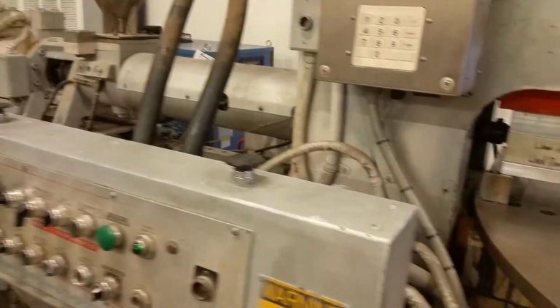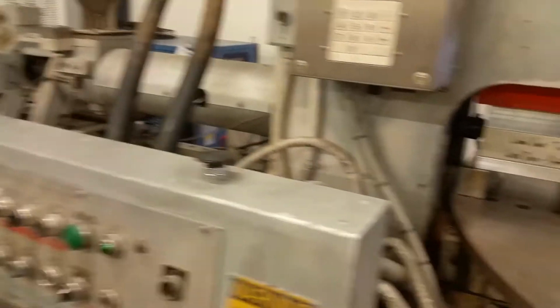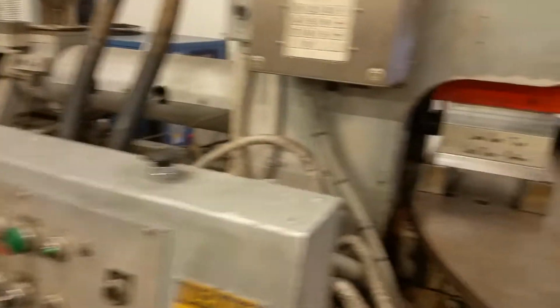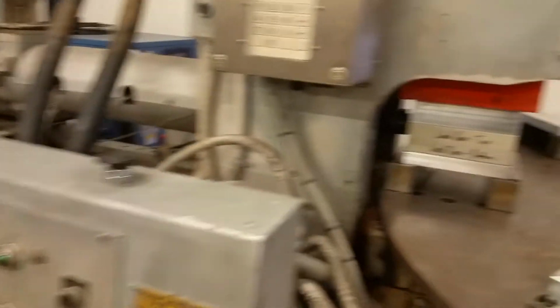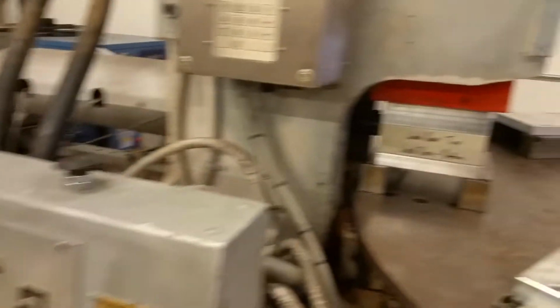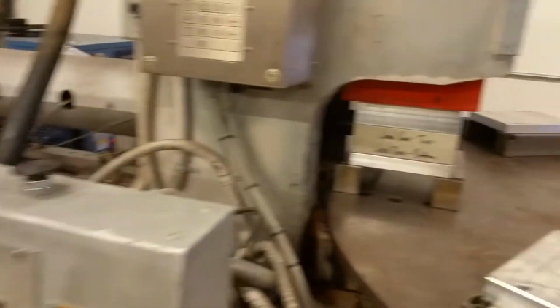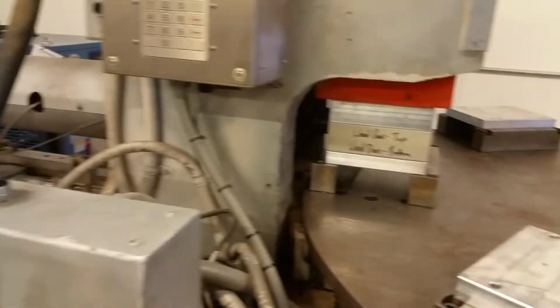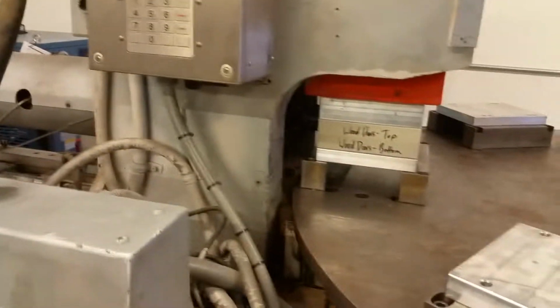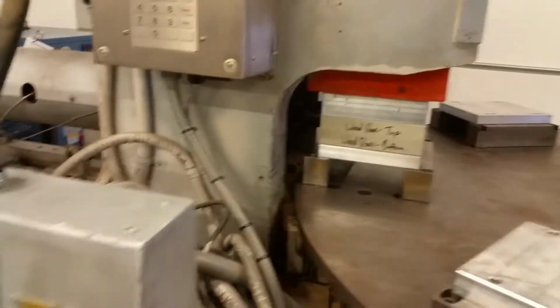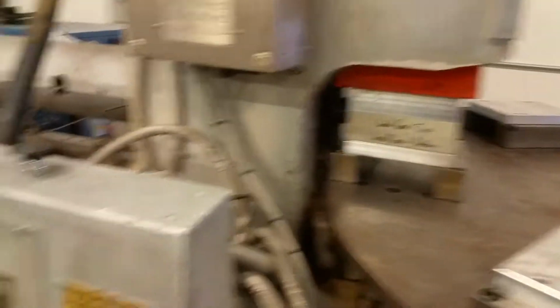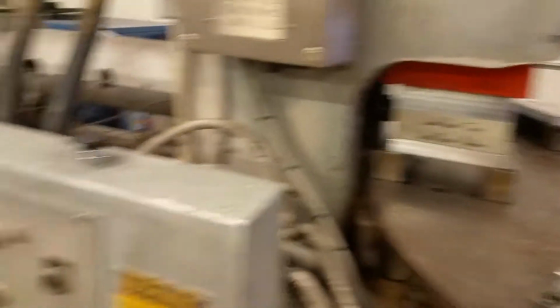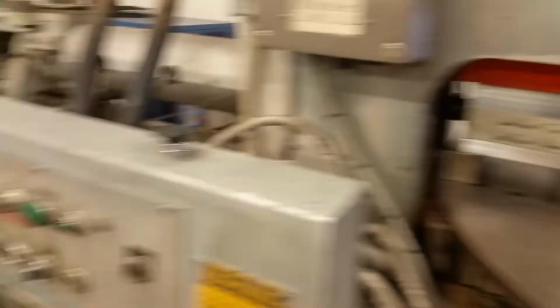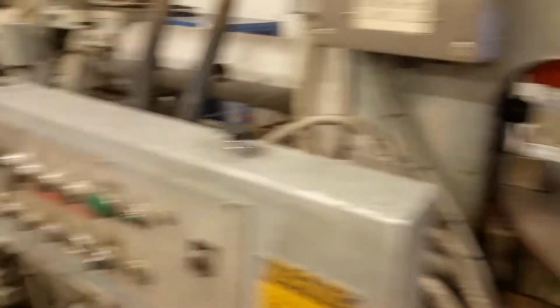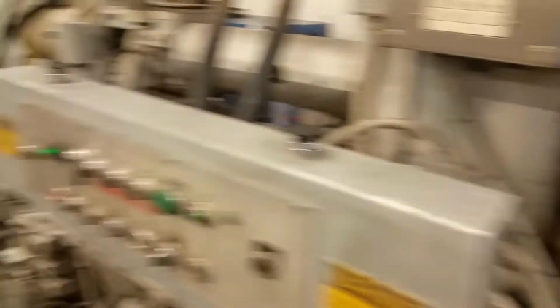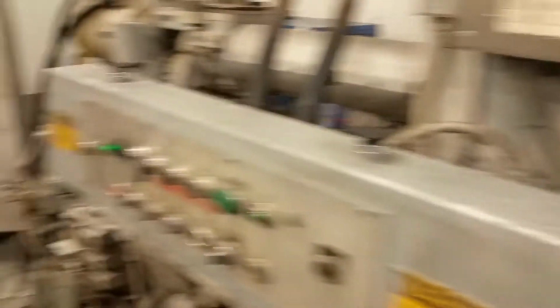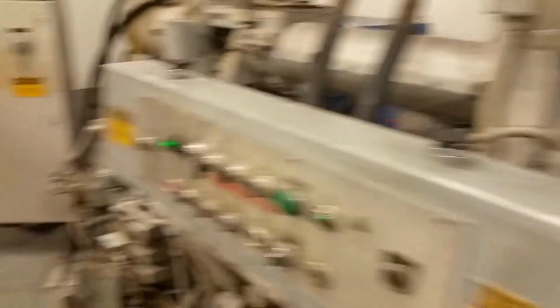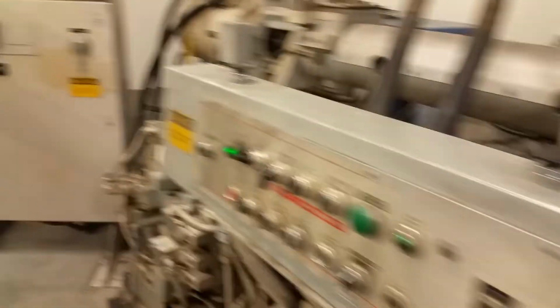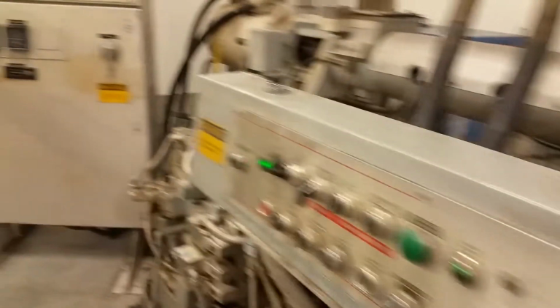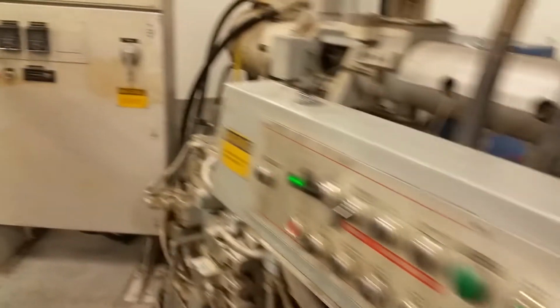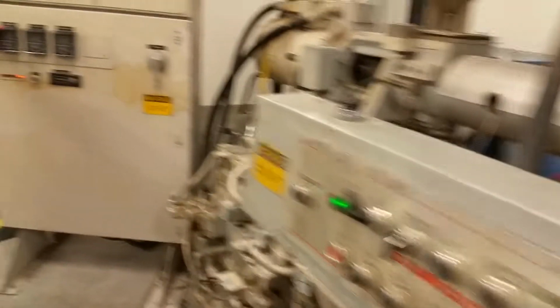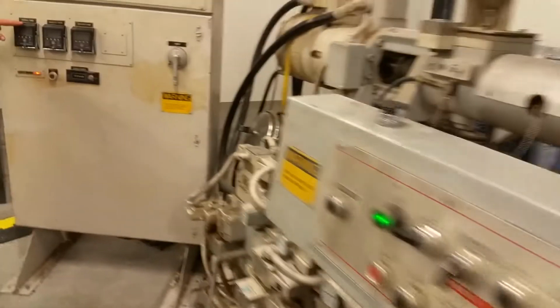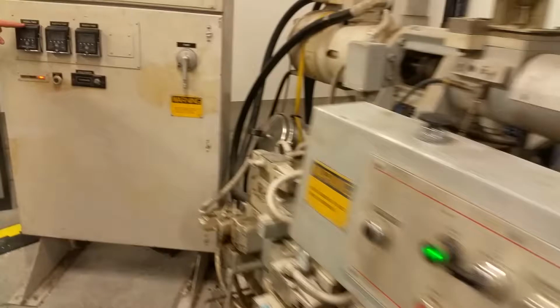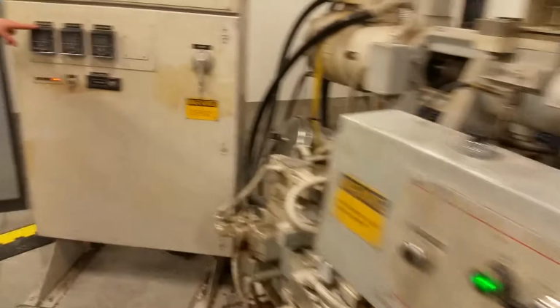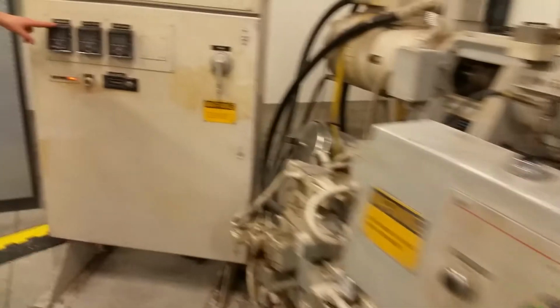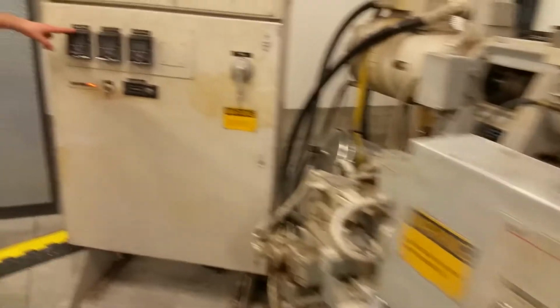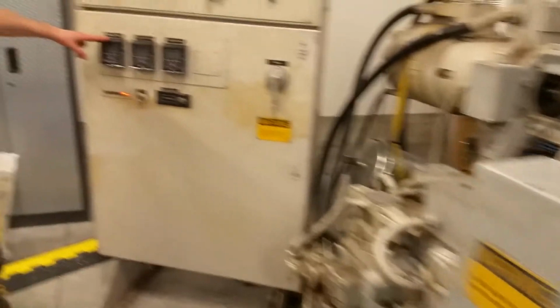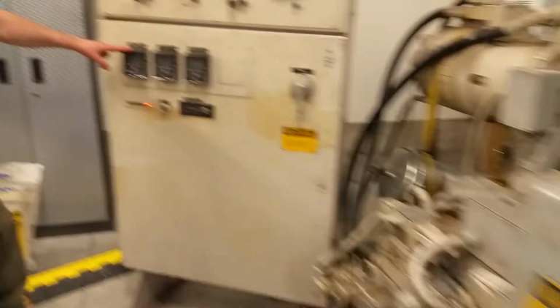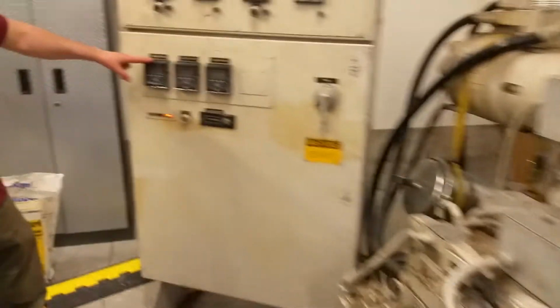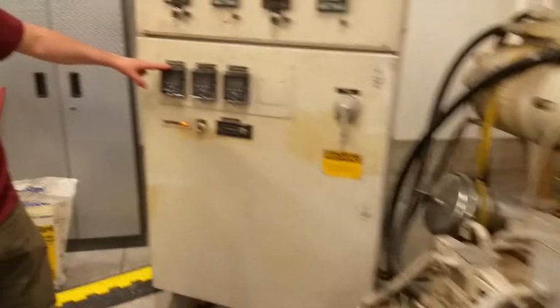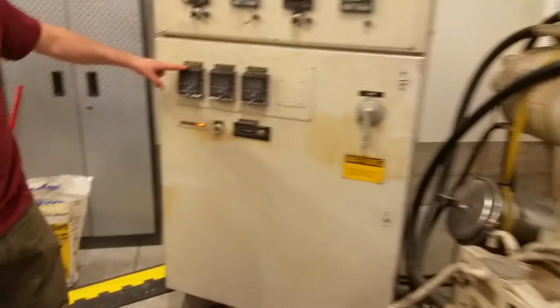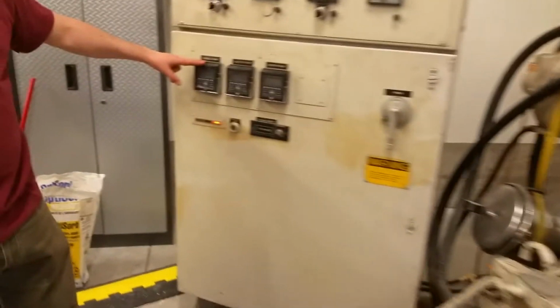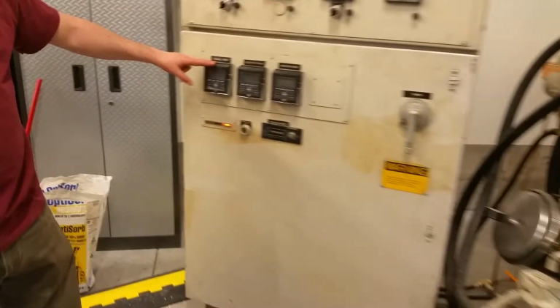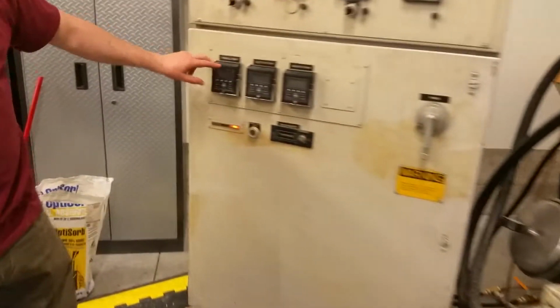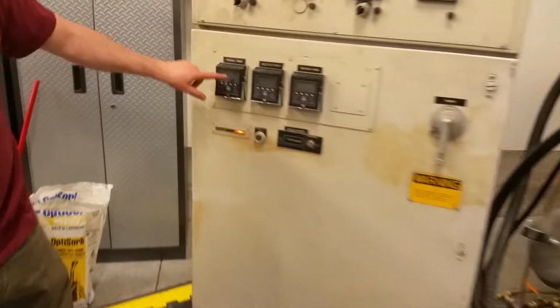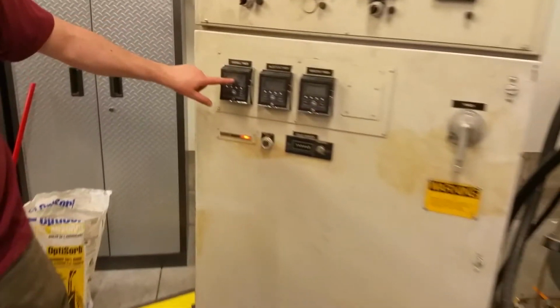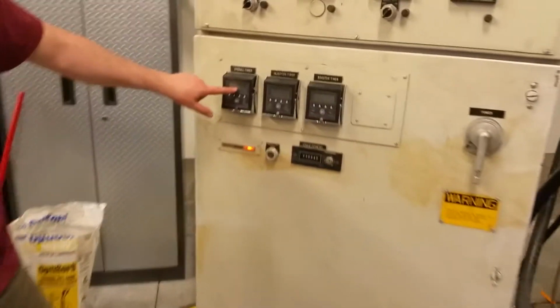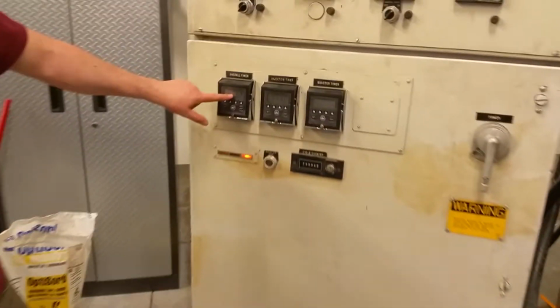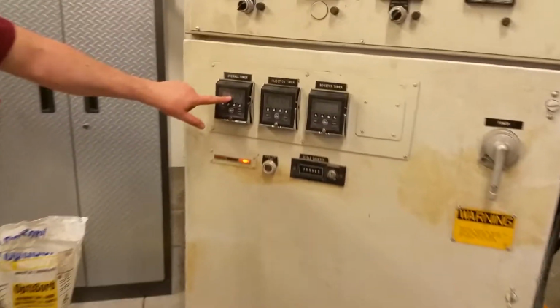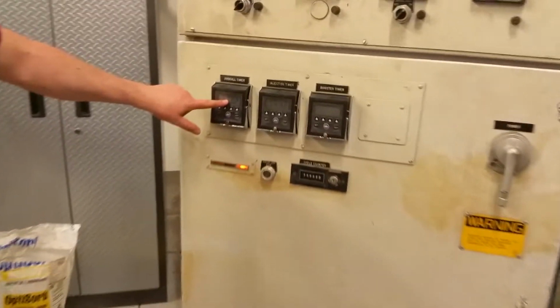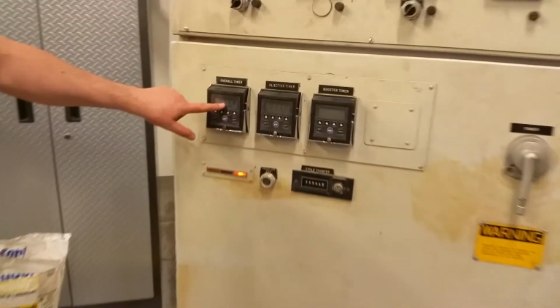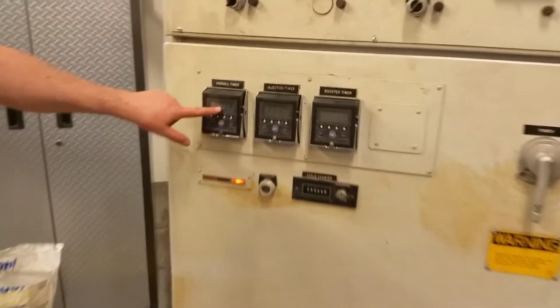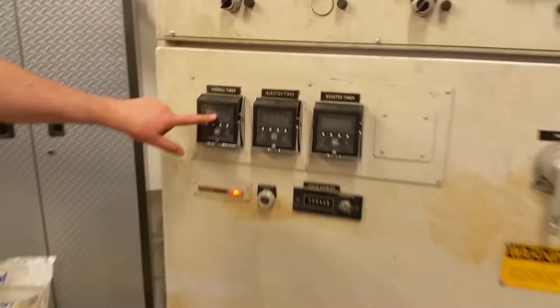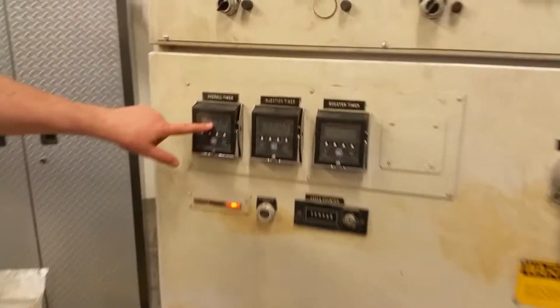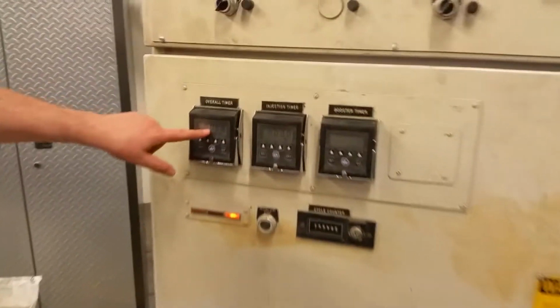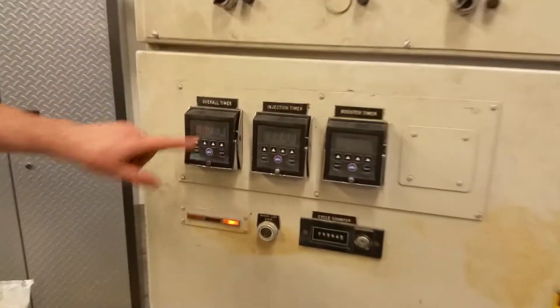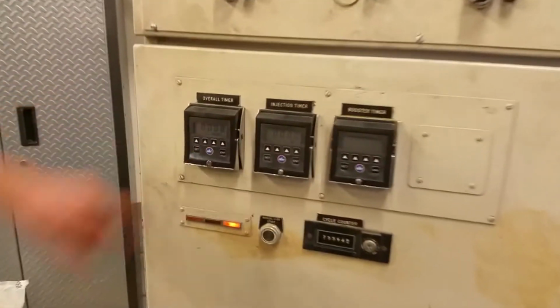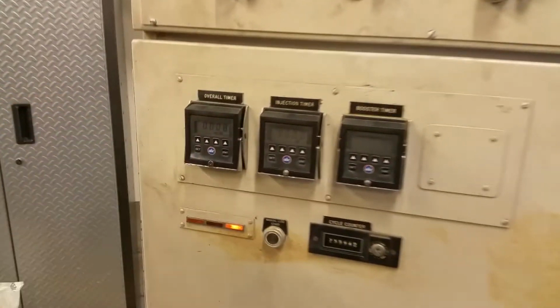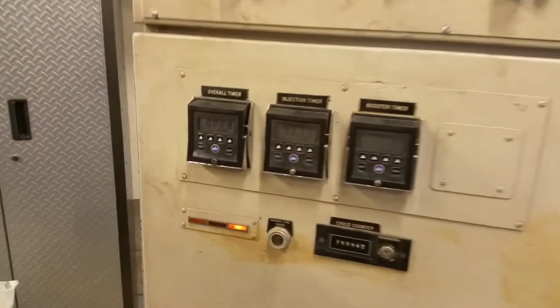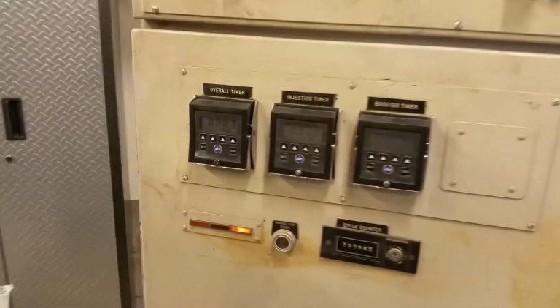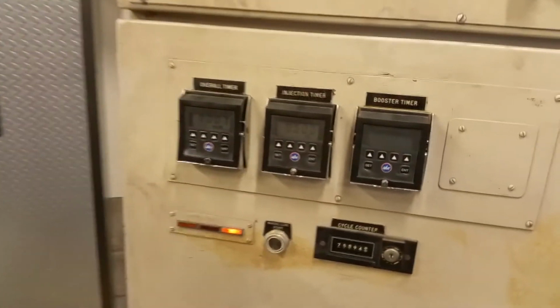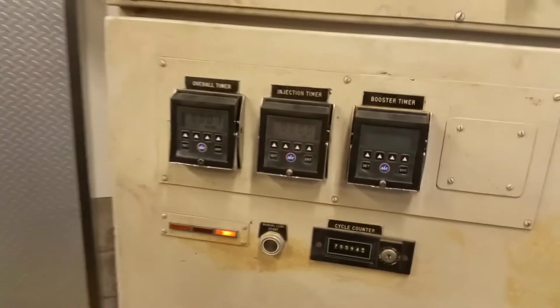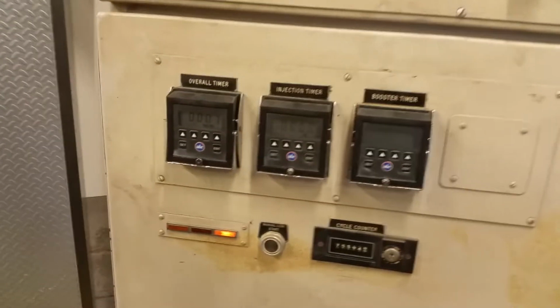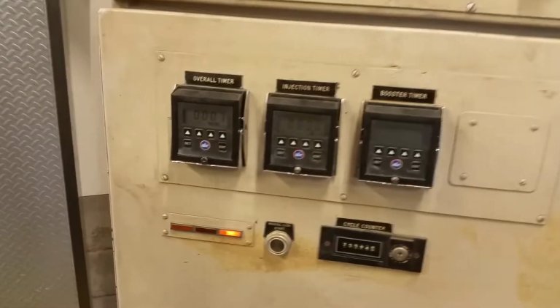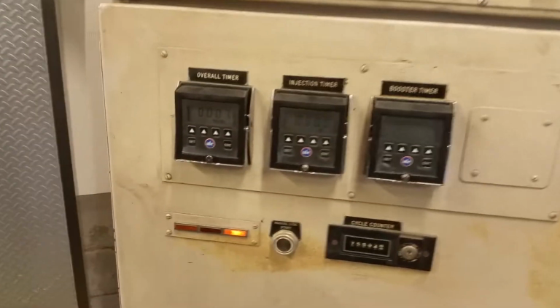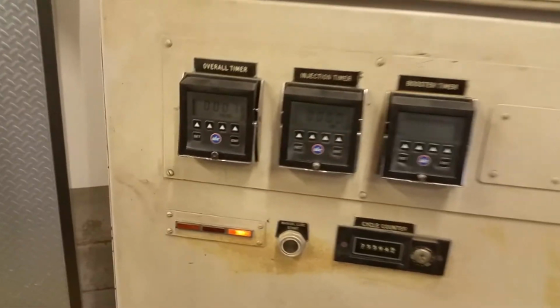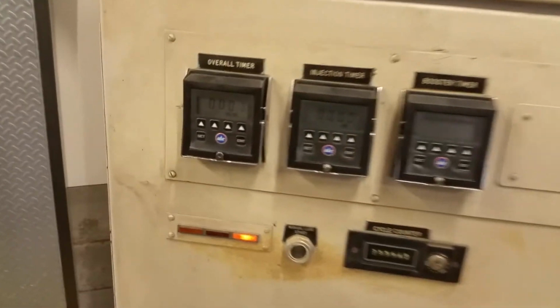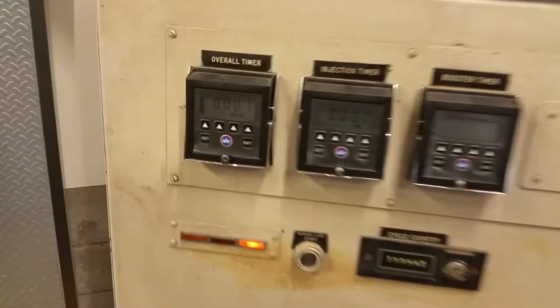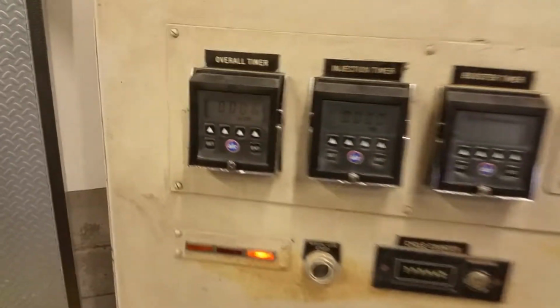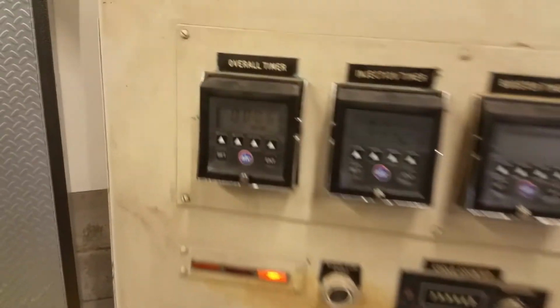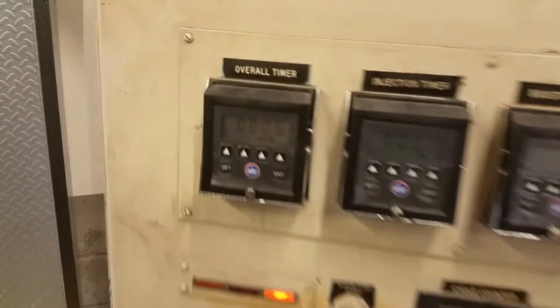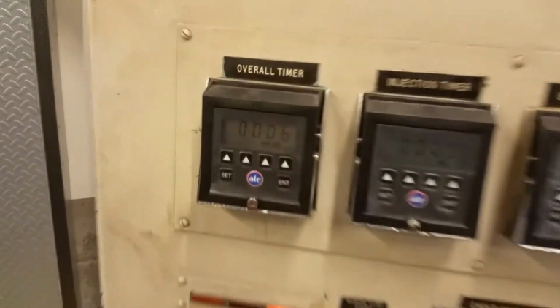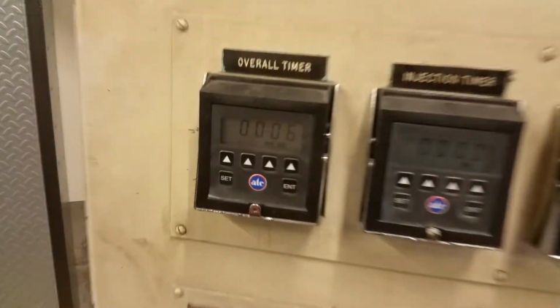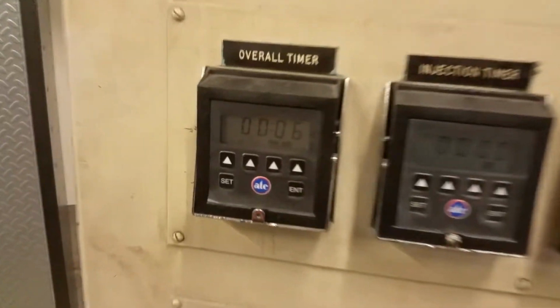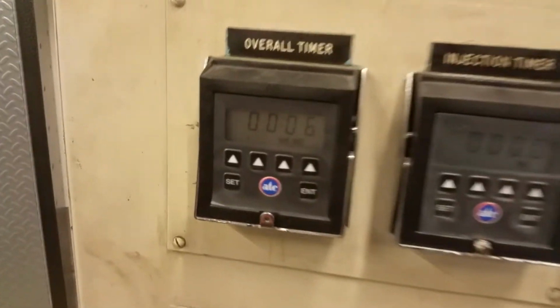So once it reaches zero, the clamp will open automatically.